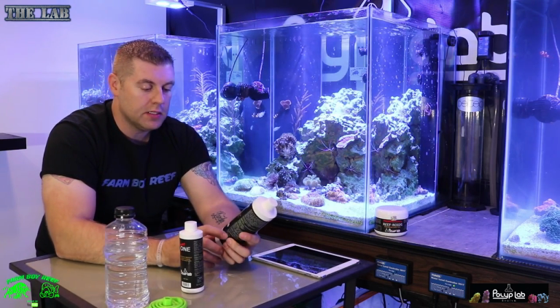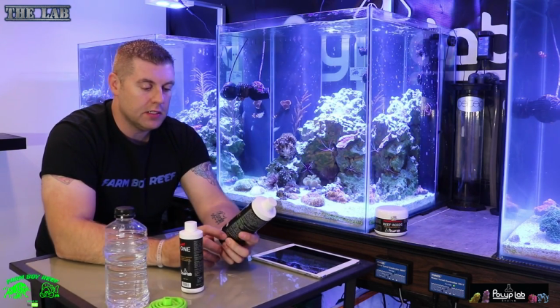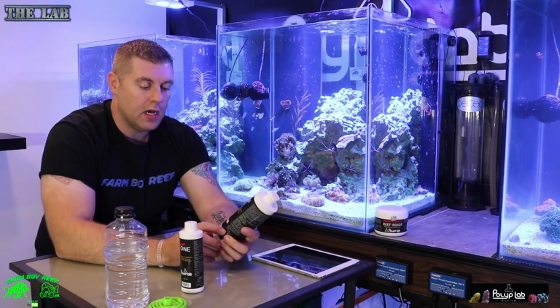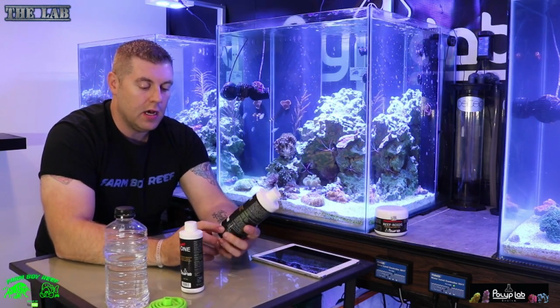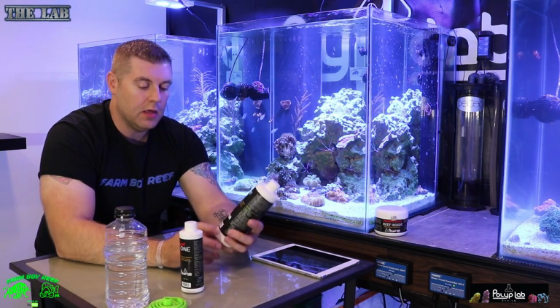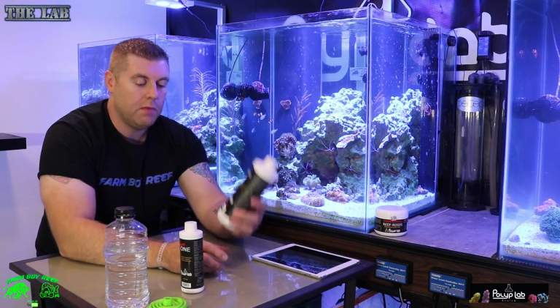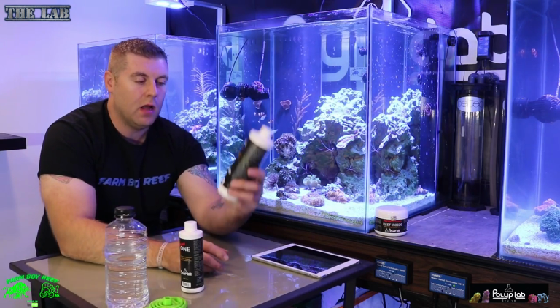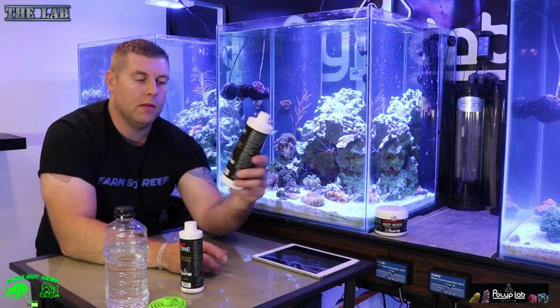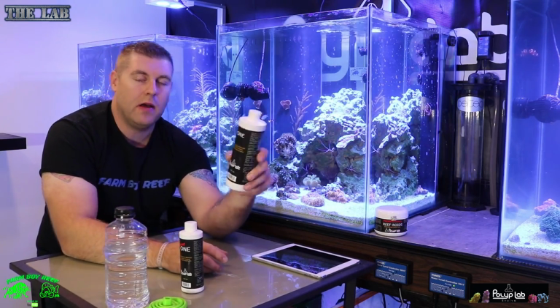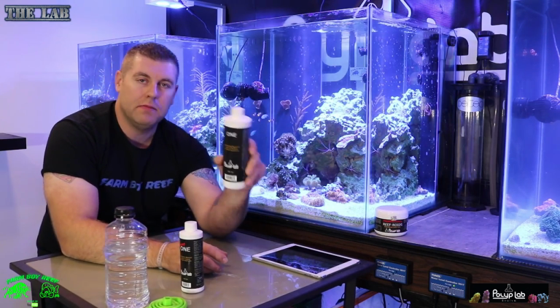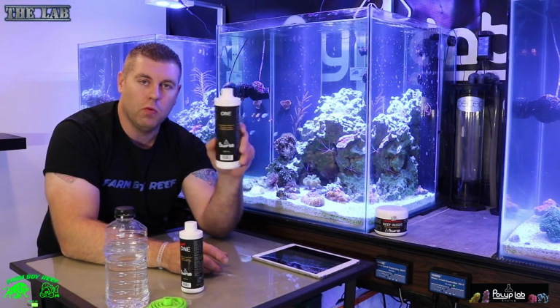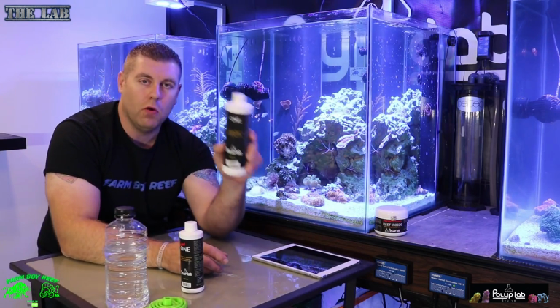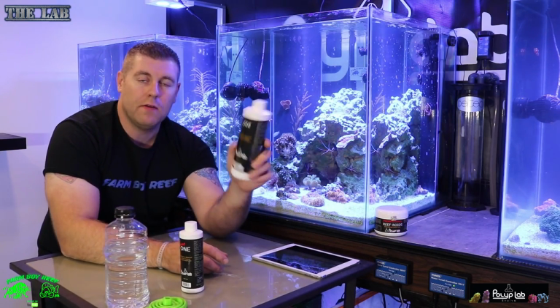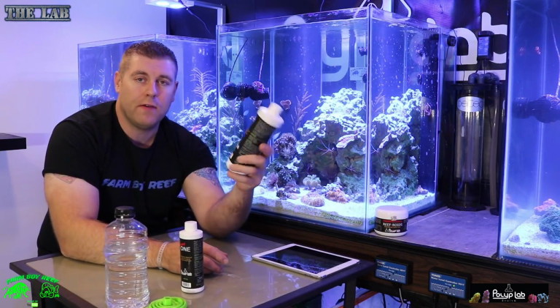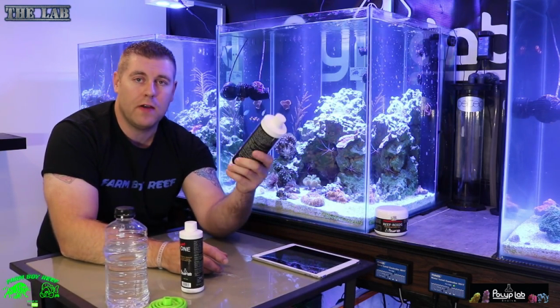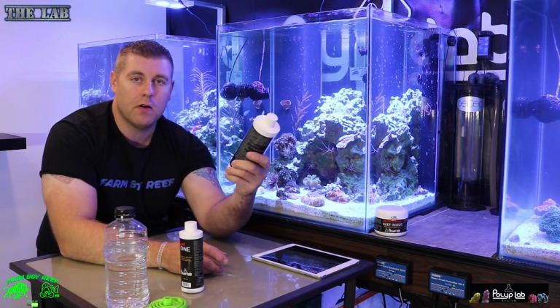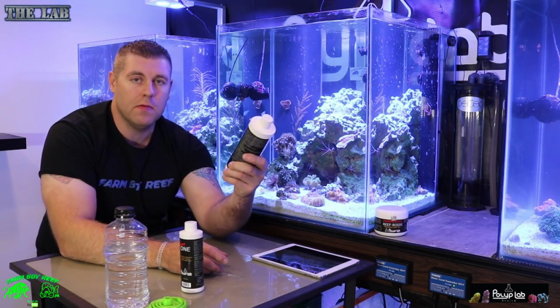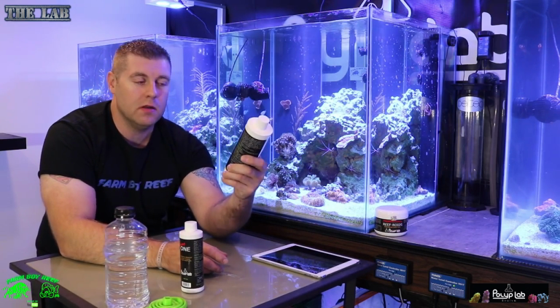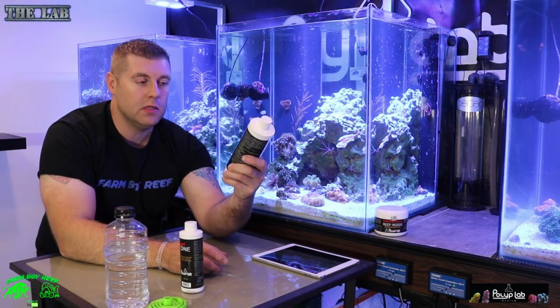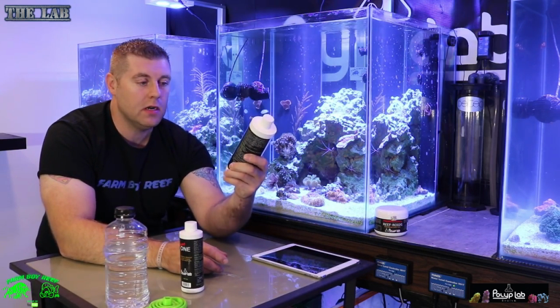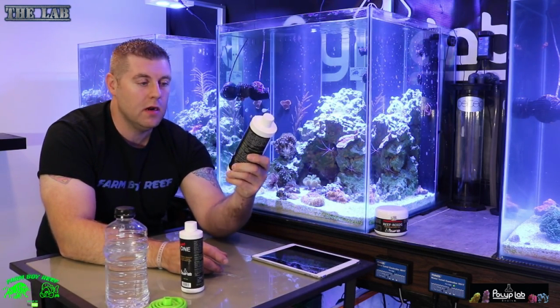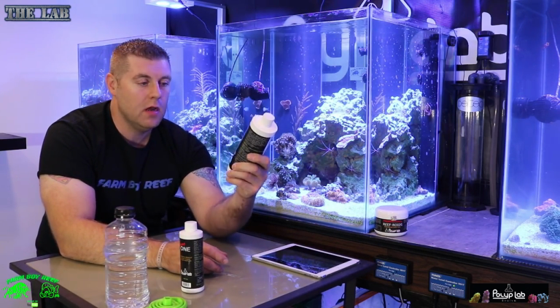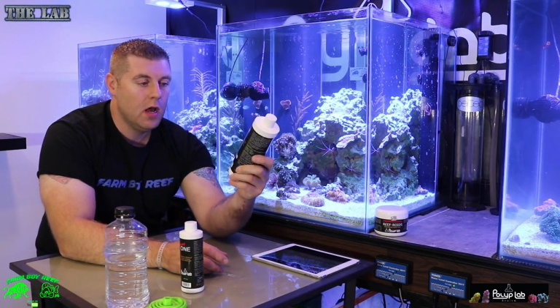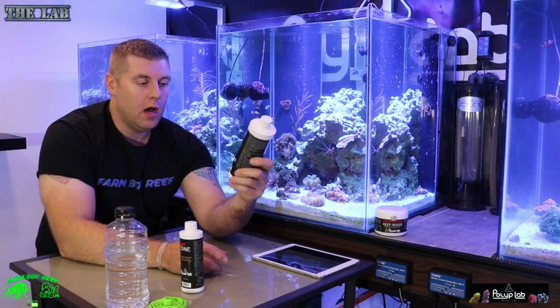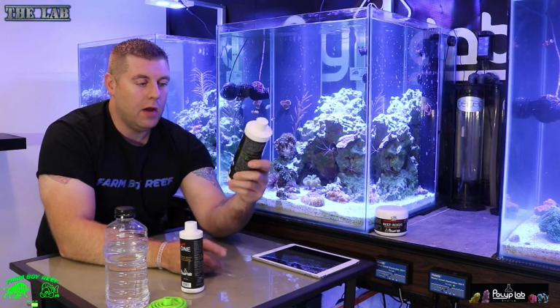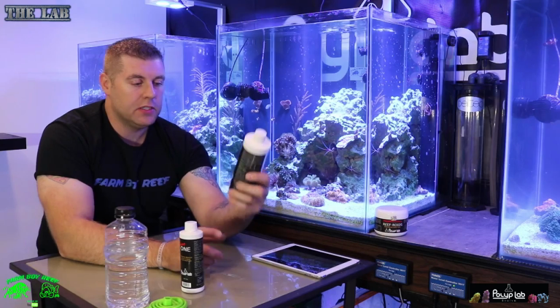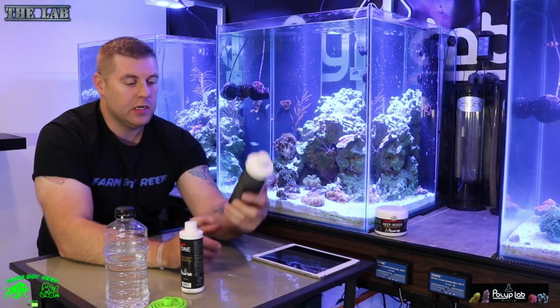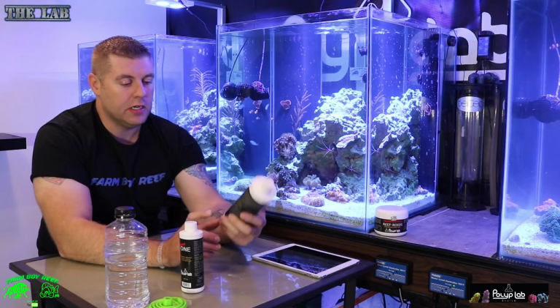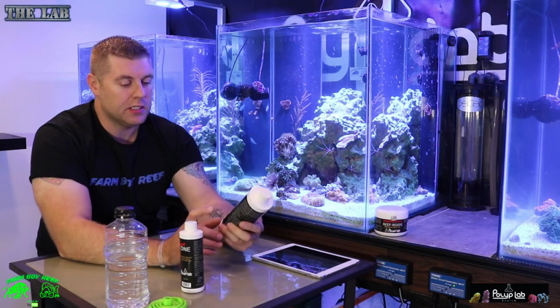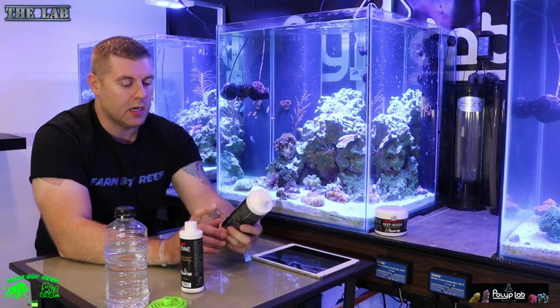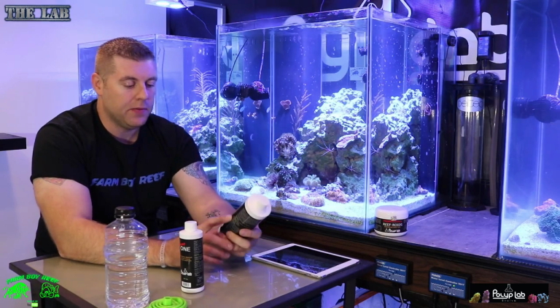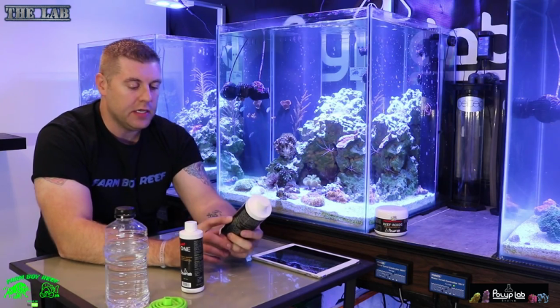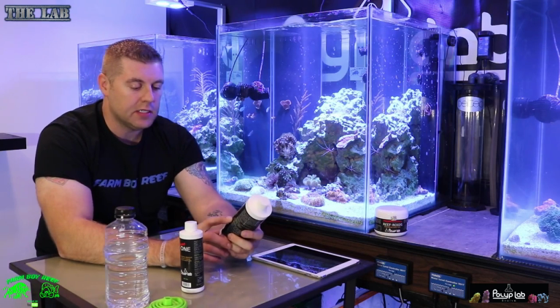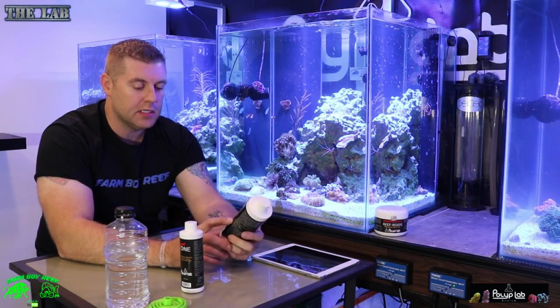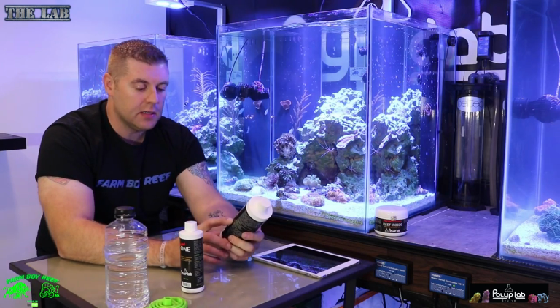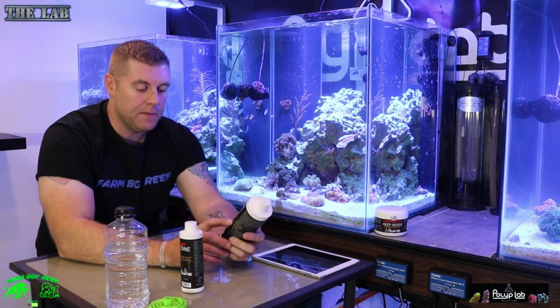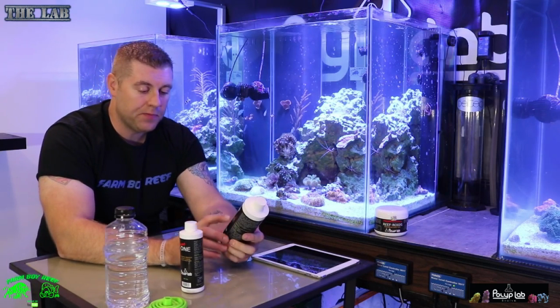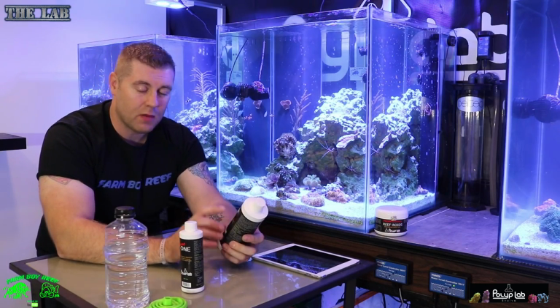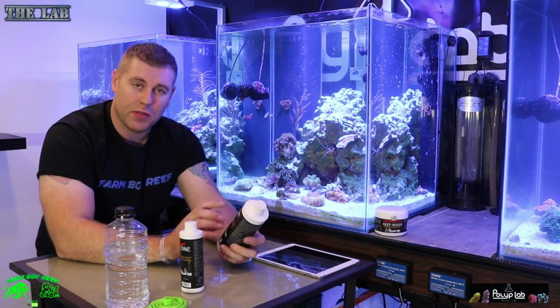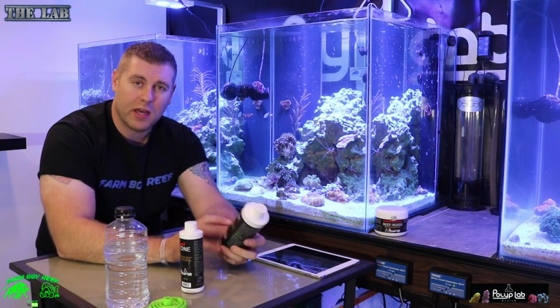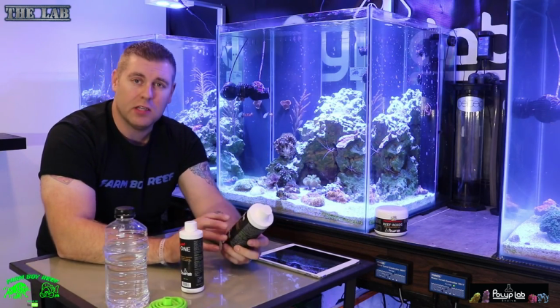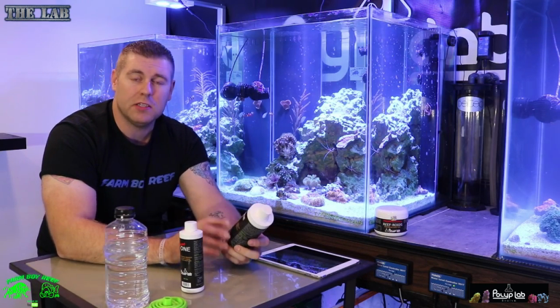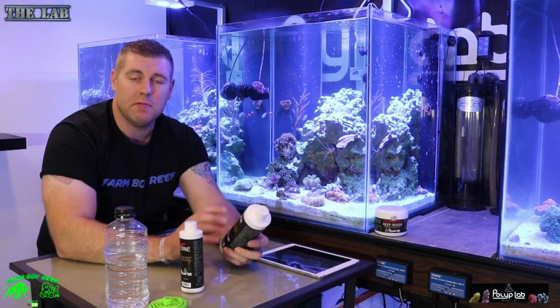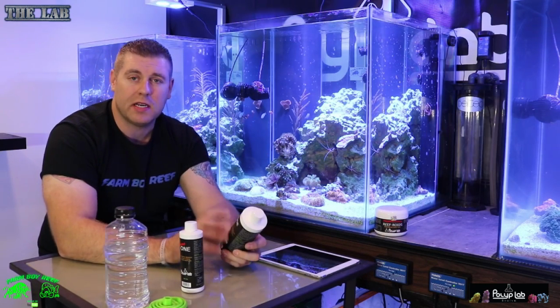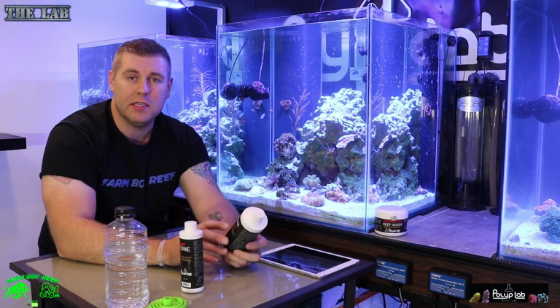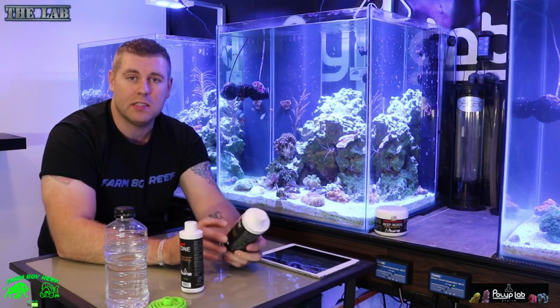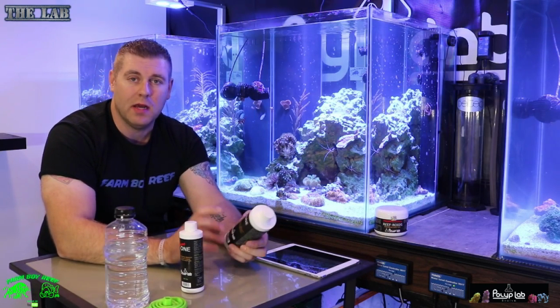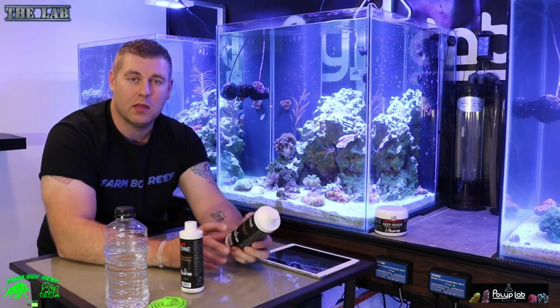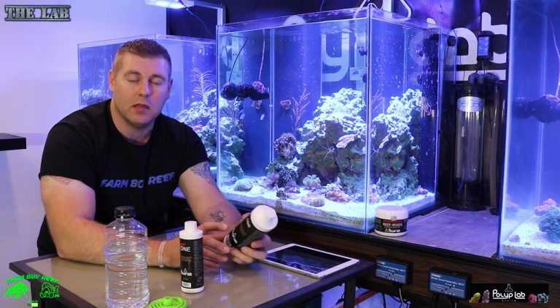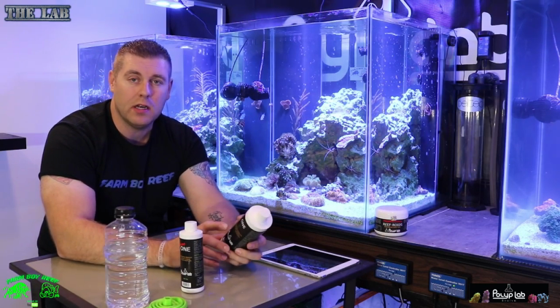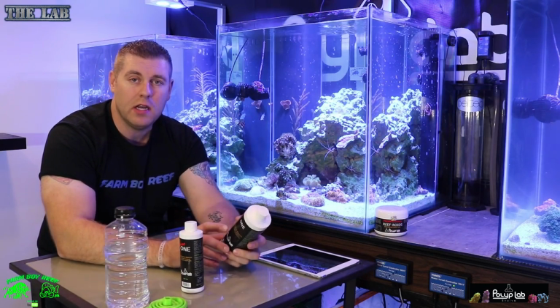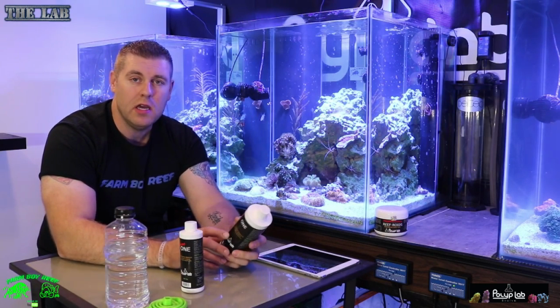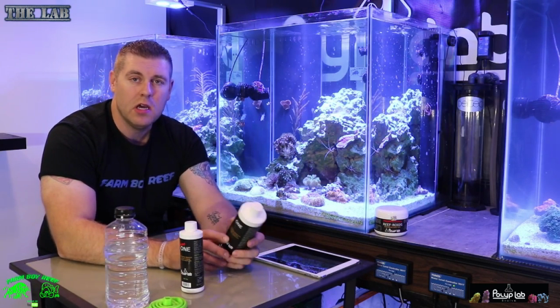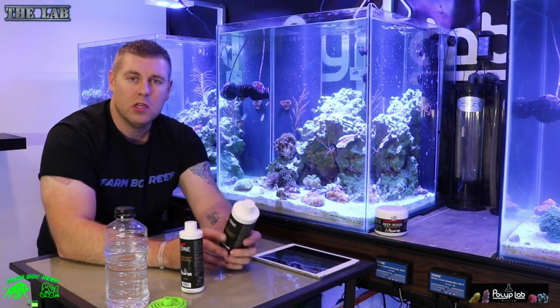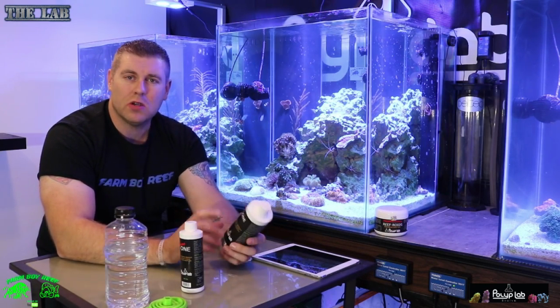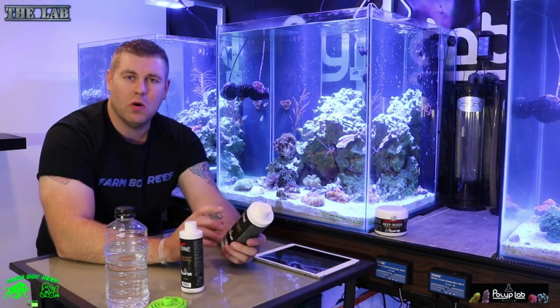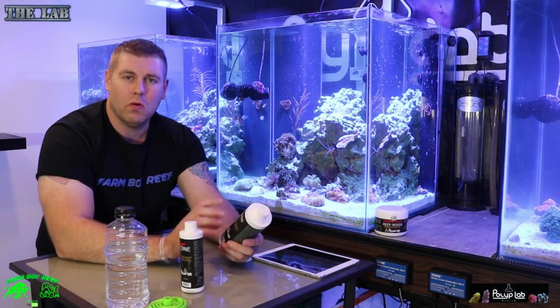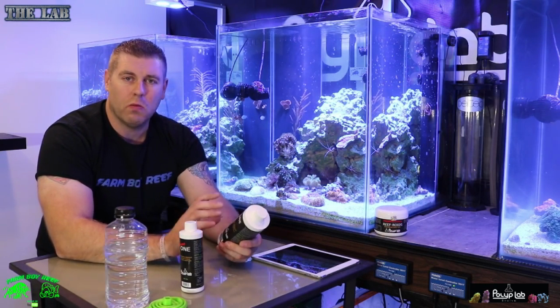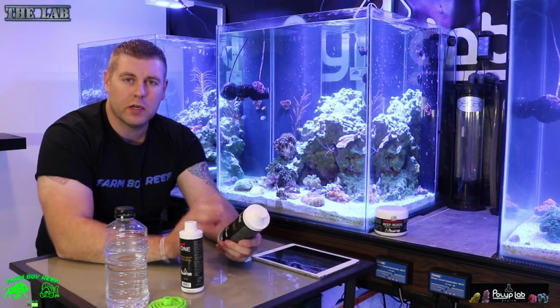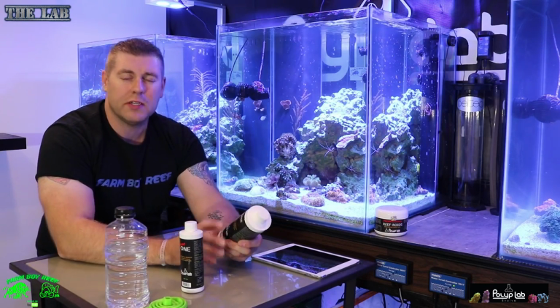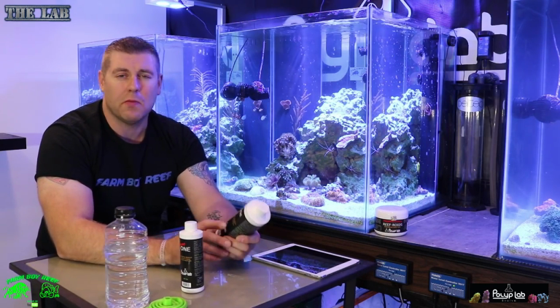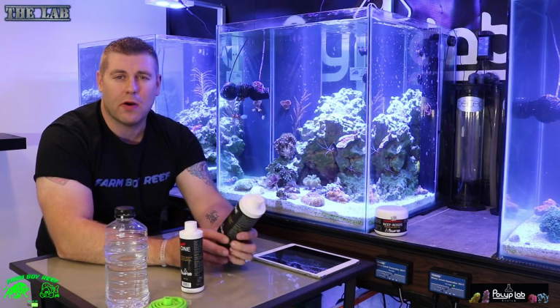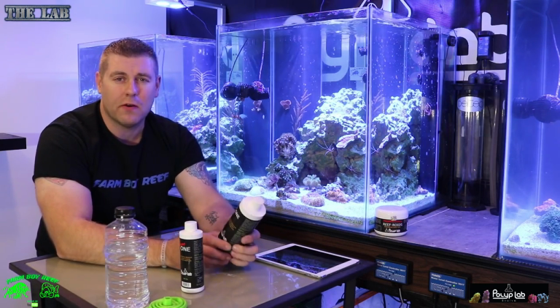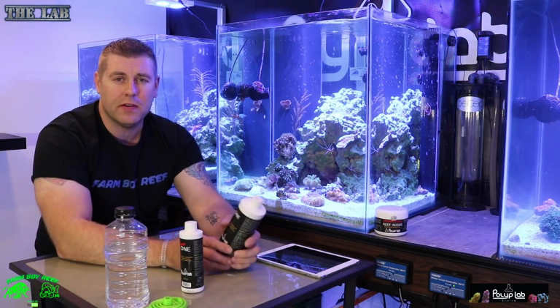This is PolypLab ONE, the 500 milliliter complete system. It contains calcium, magnesium, and alkalinity — everything that works out perfectly for your tank.